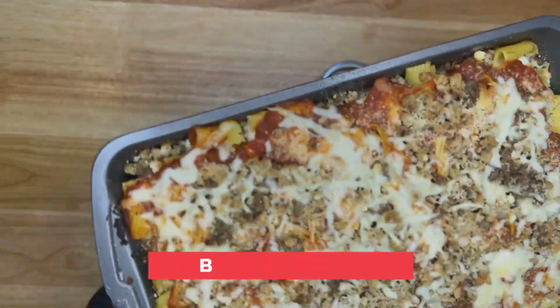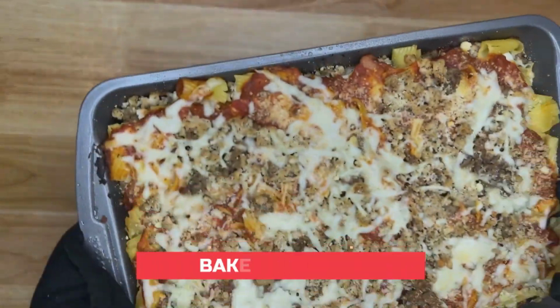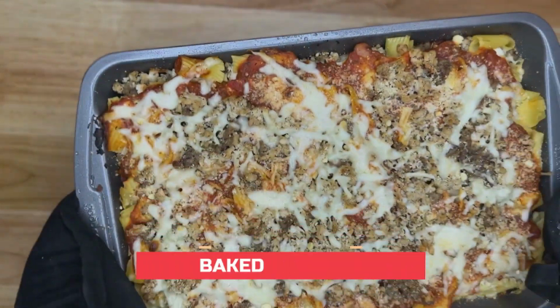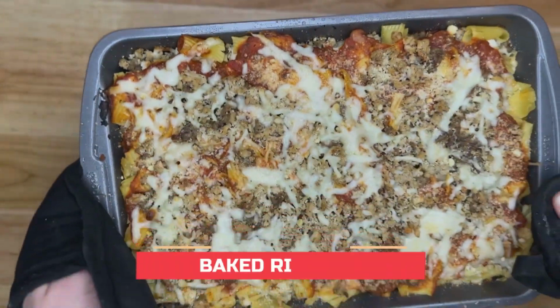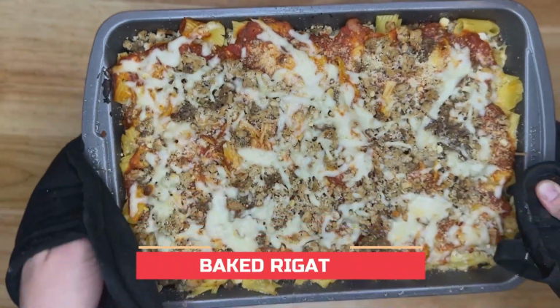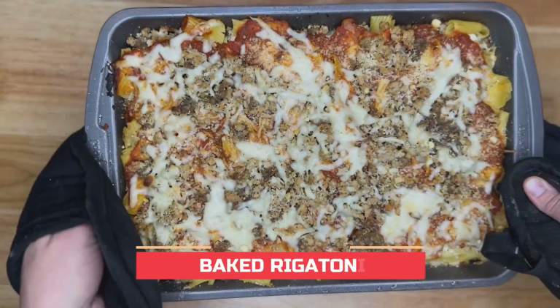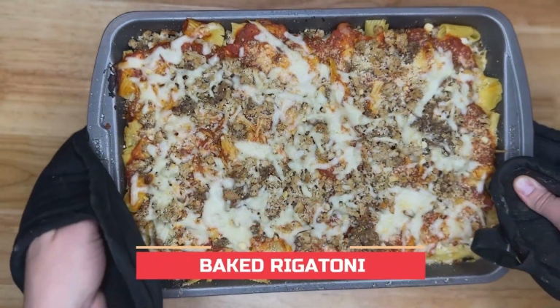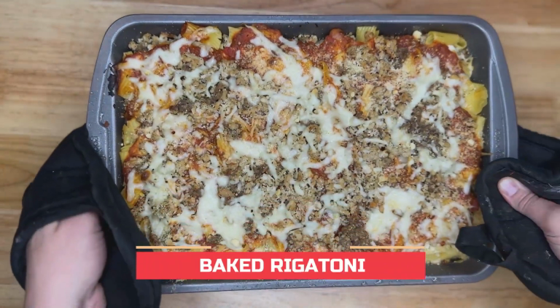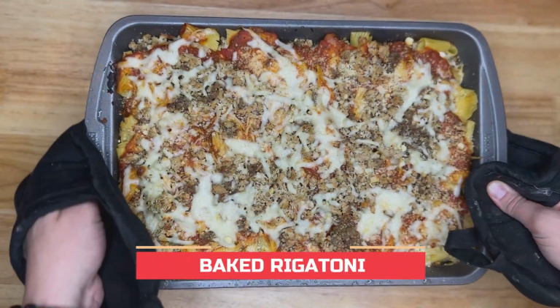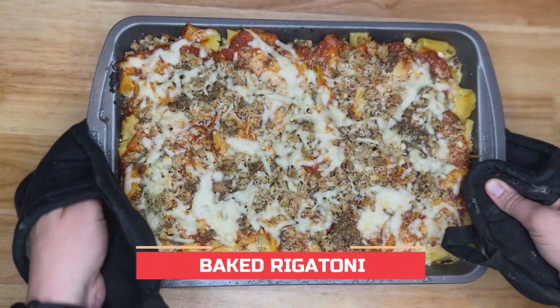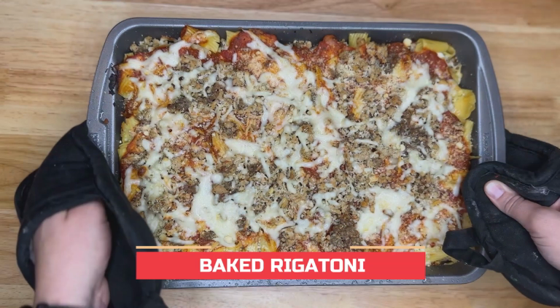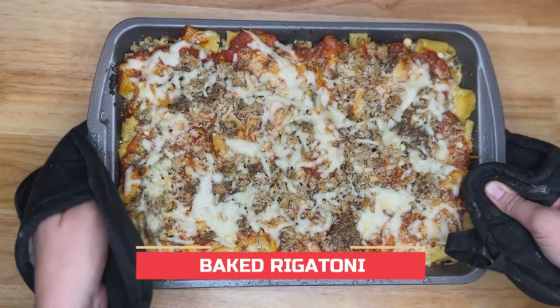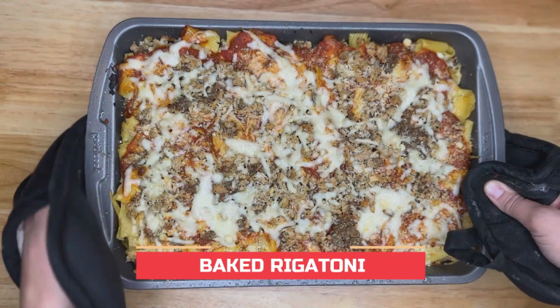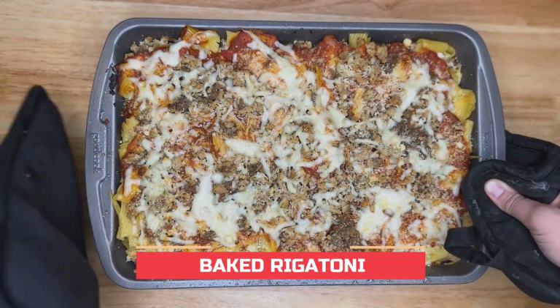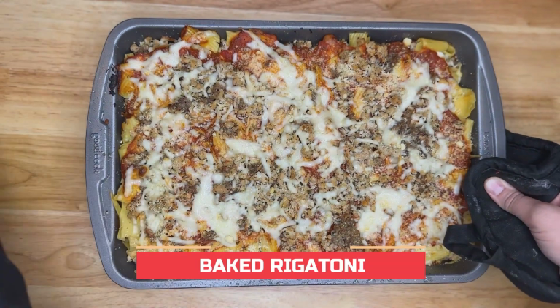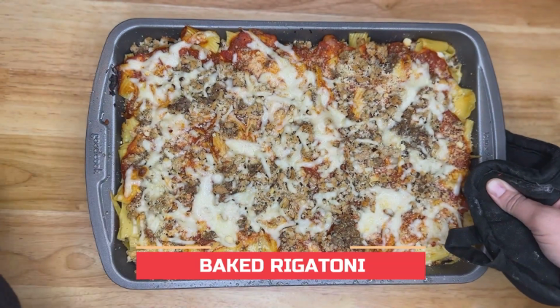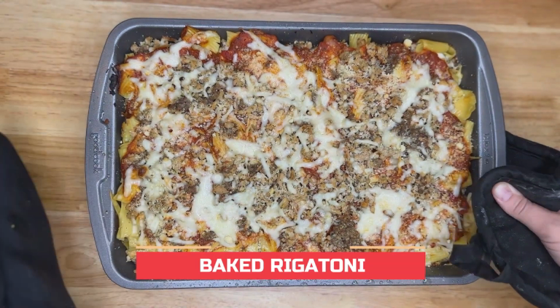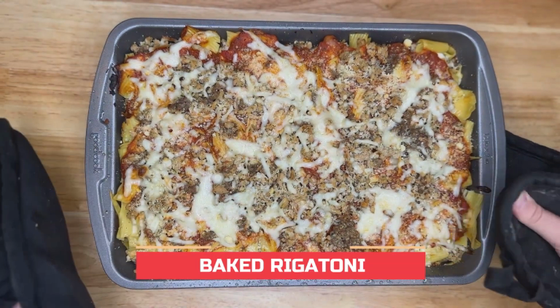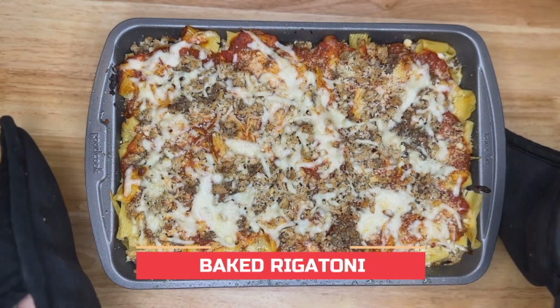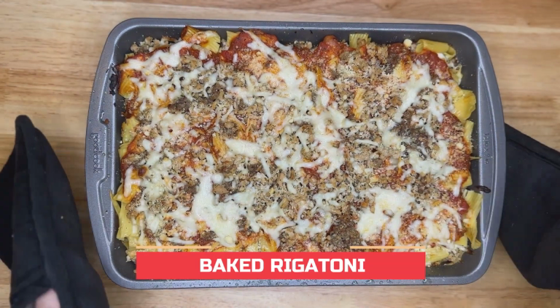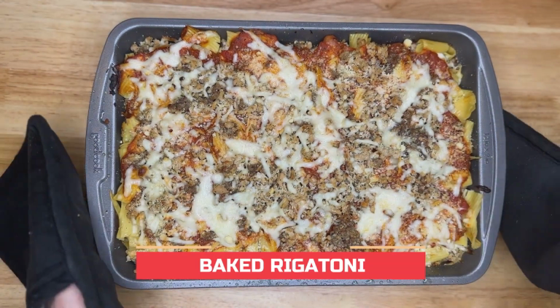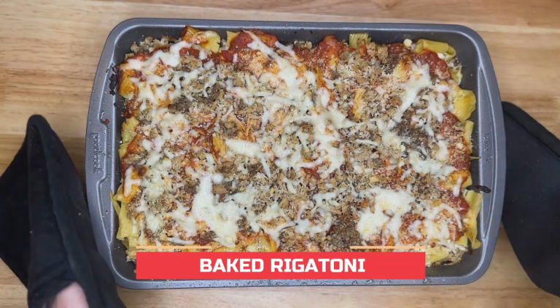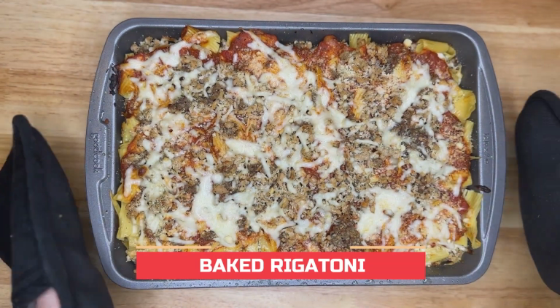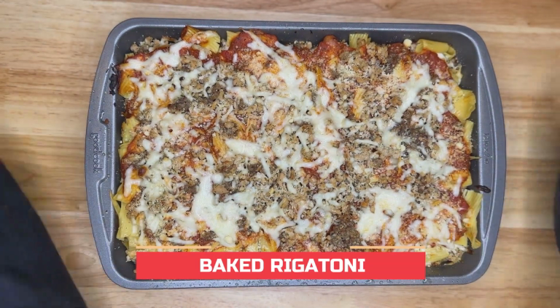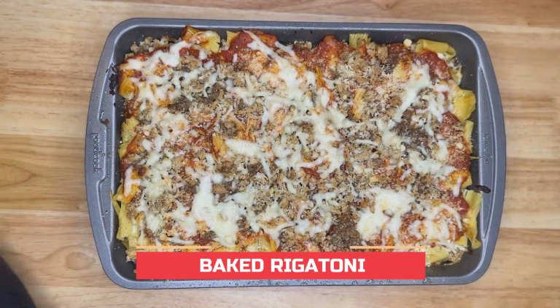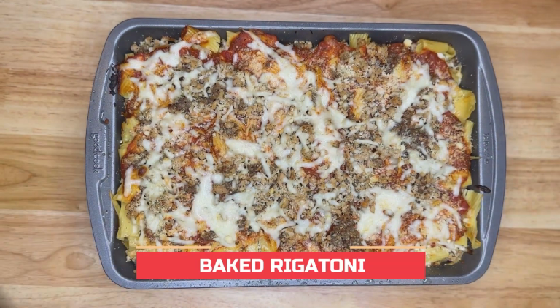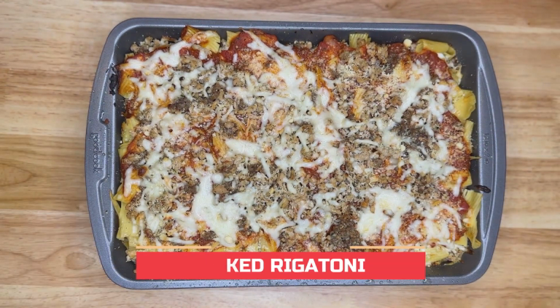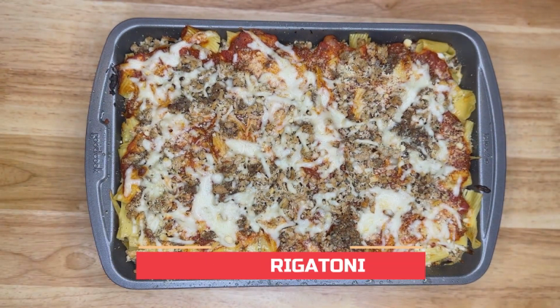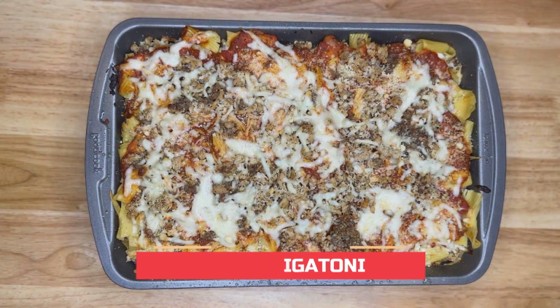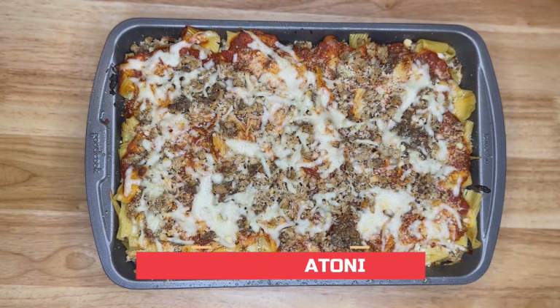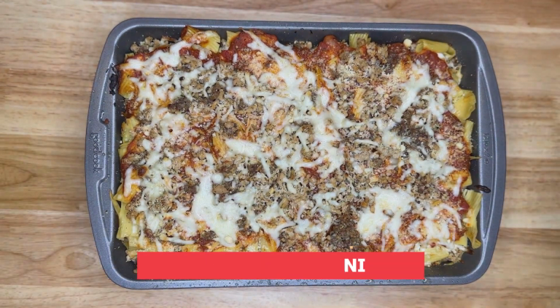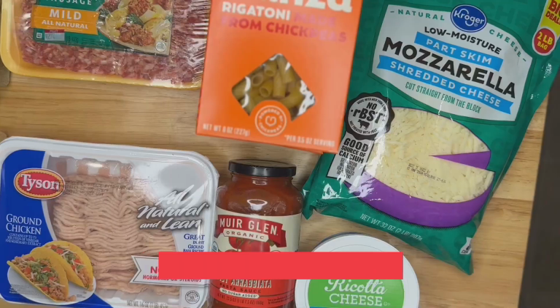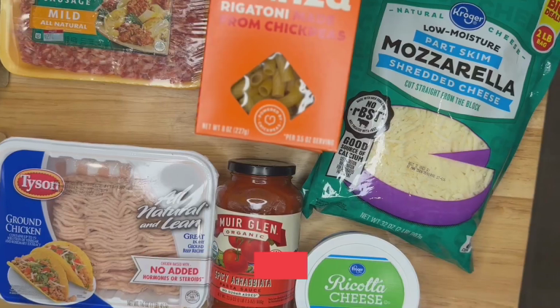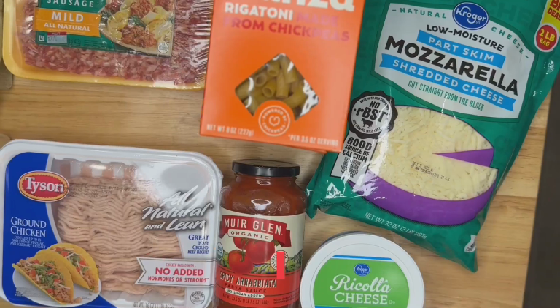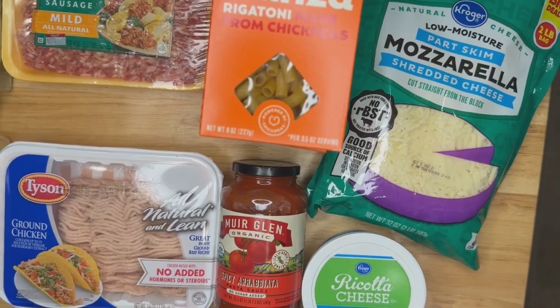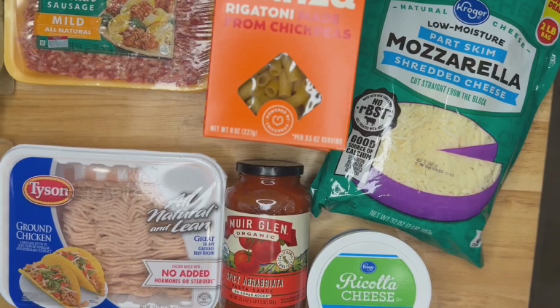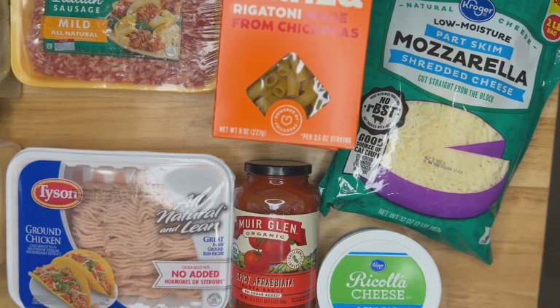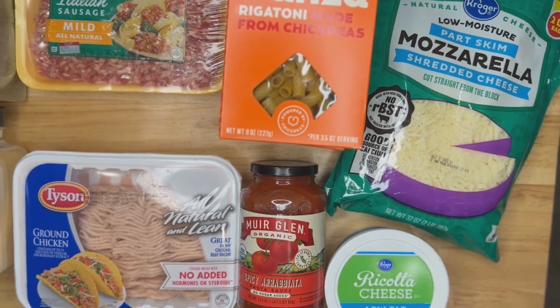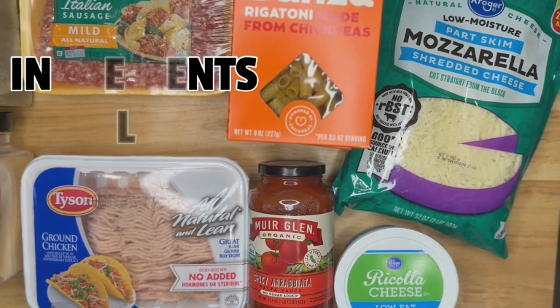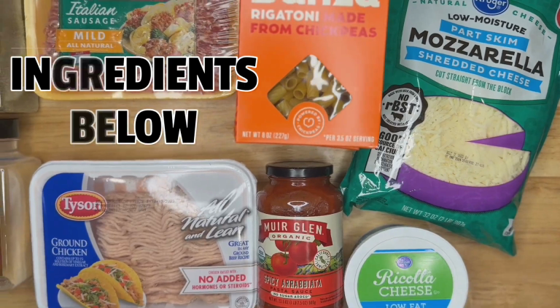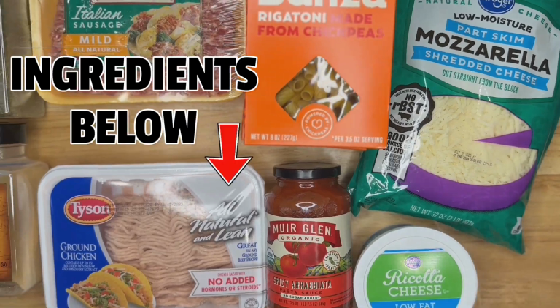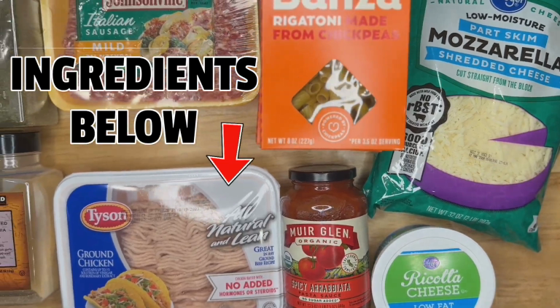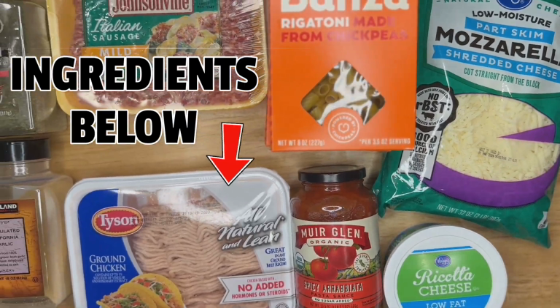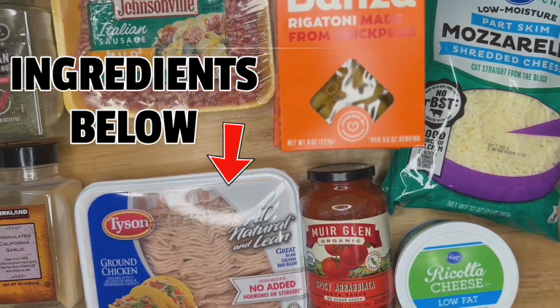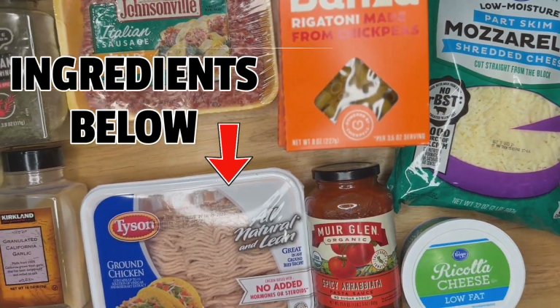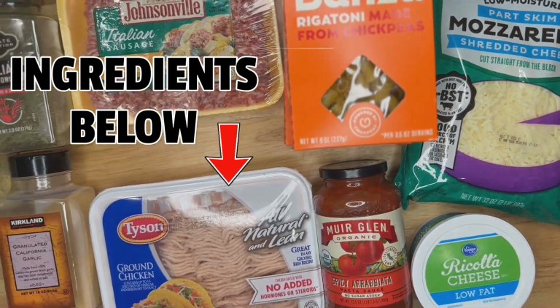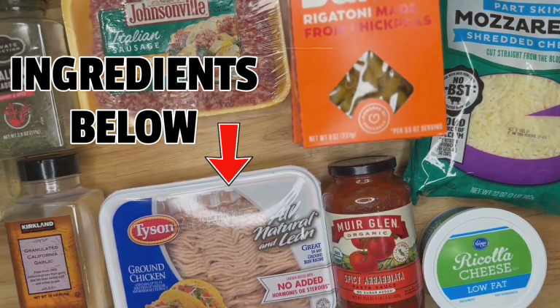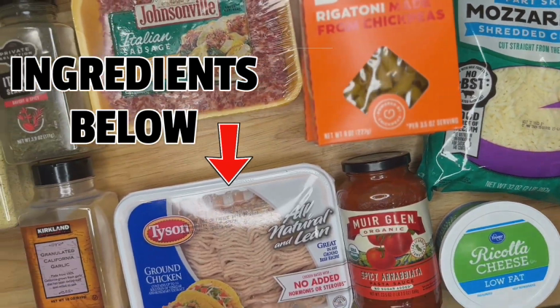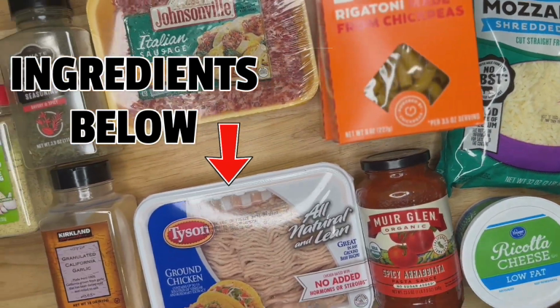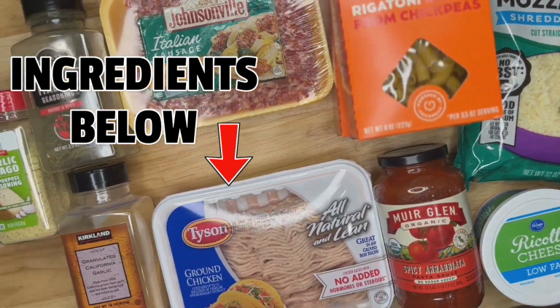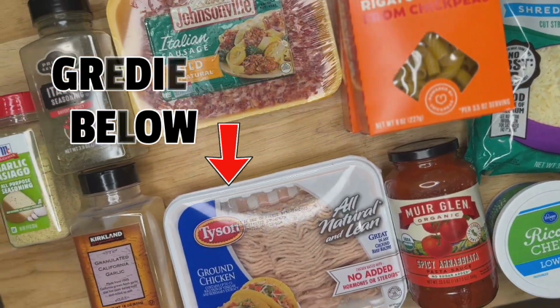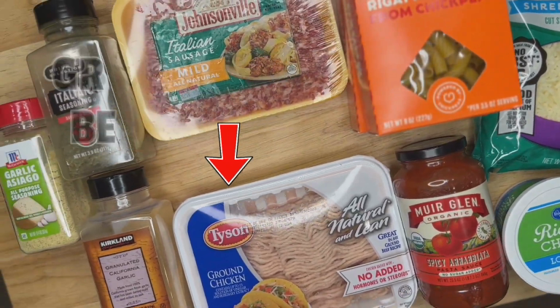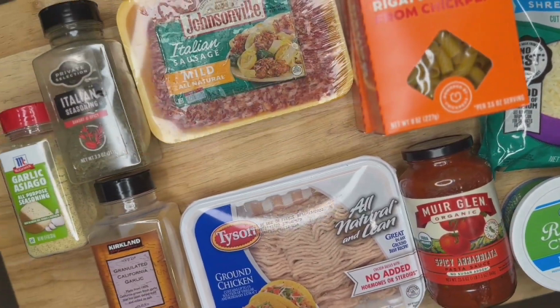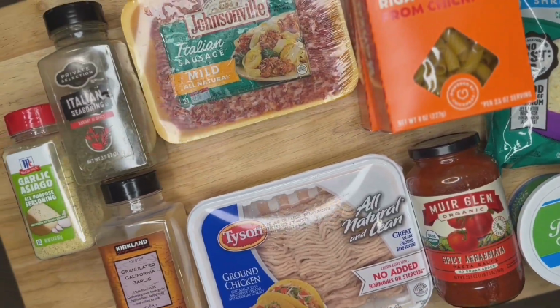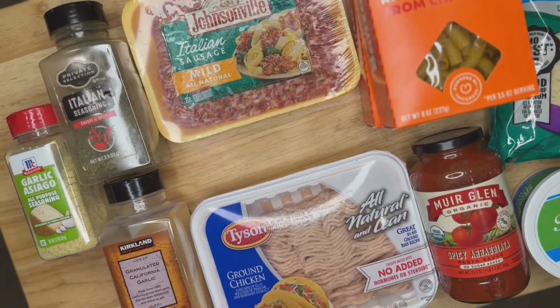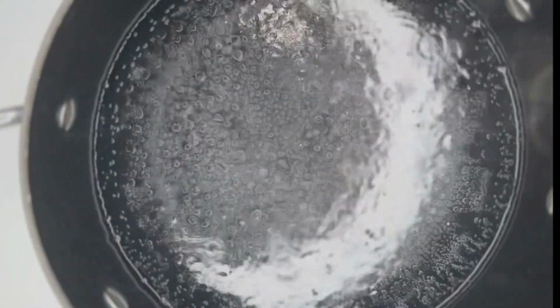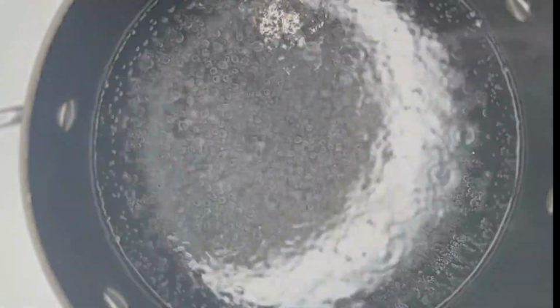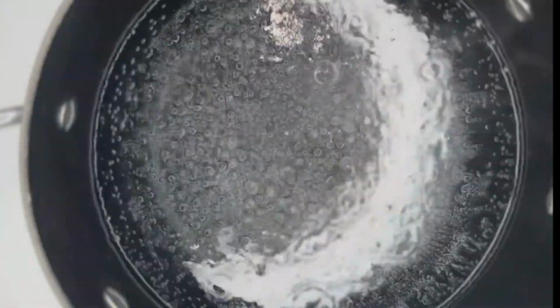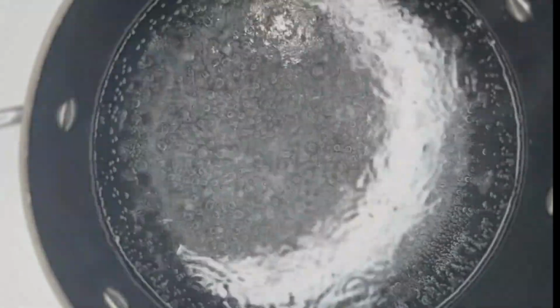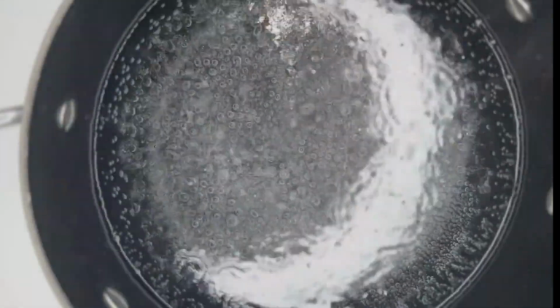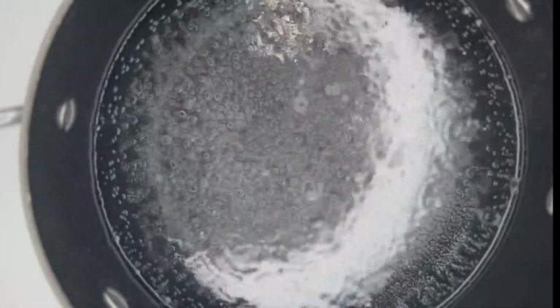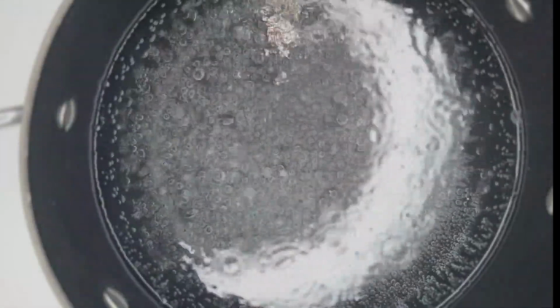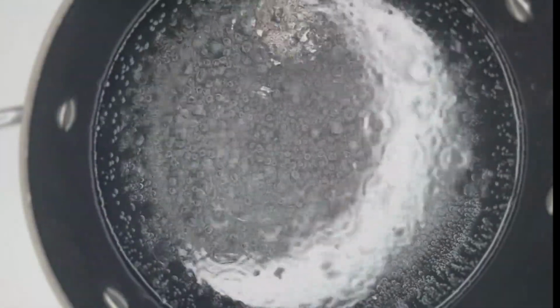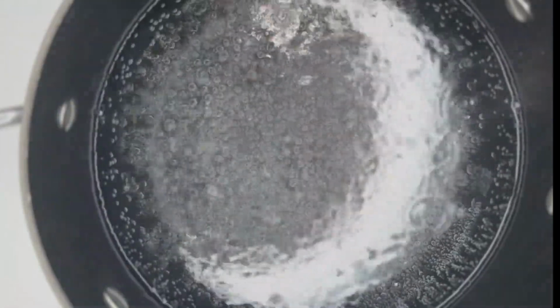Looking for a healthier pasta dish? I got you! Here's my baked rigatoni. All ingredients are listed below for an easy grocery haul.